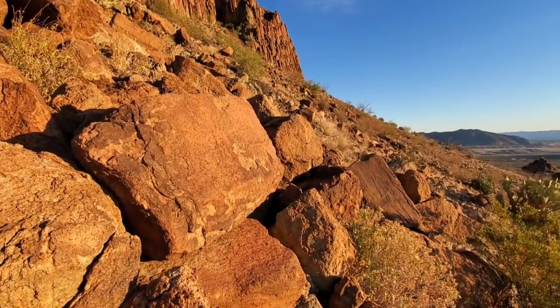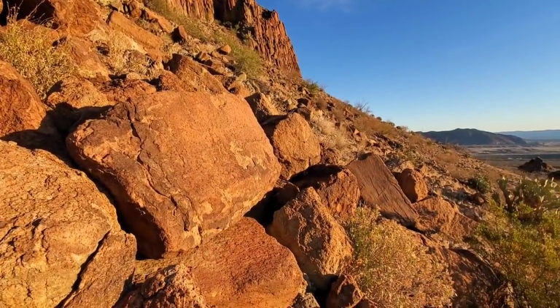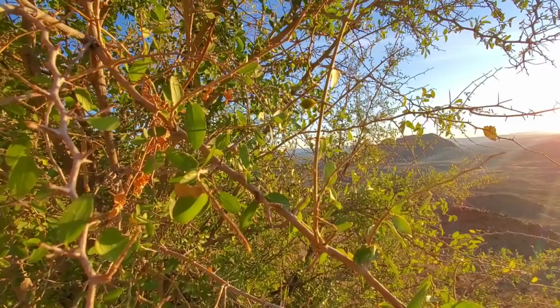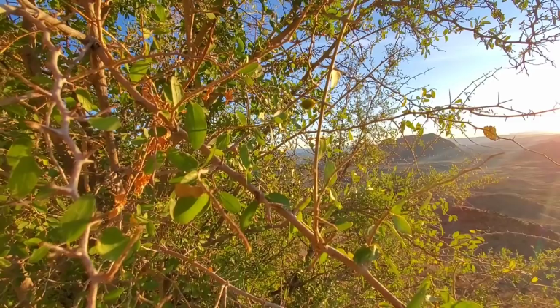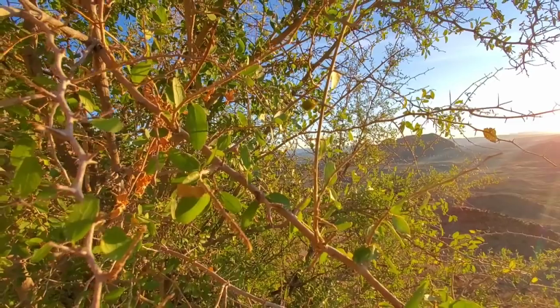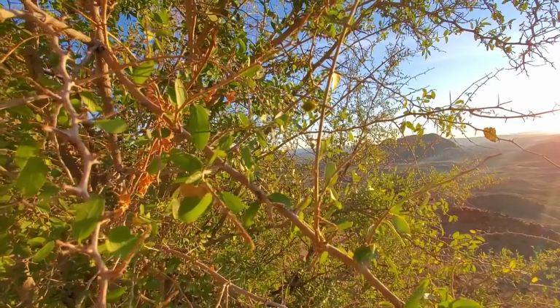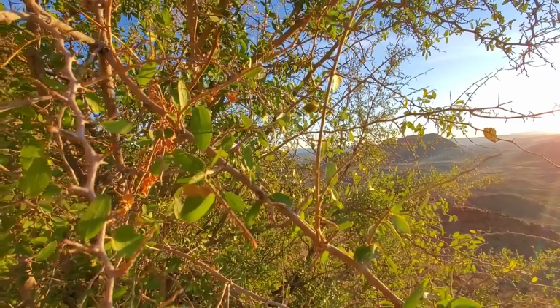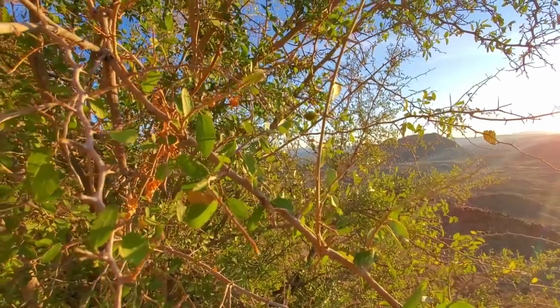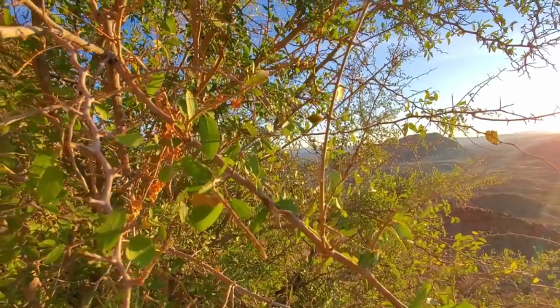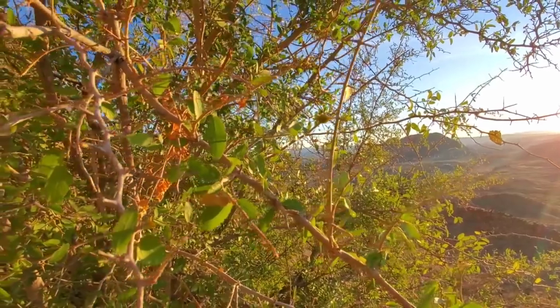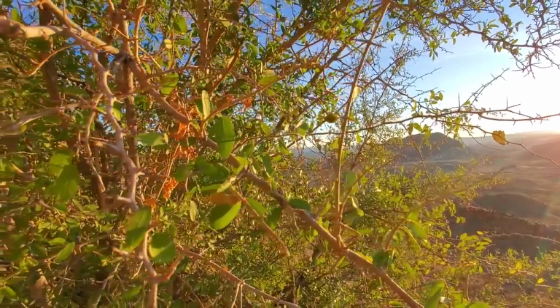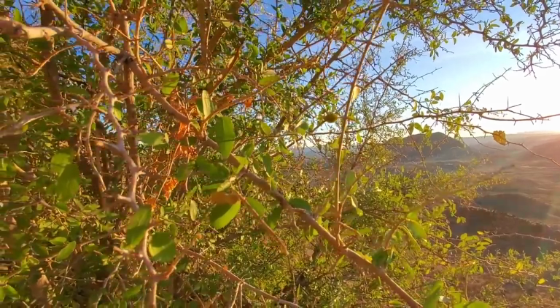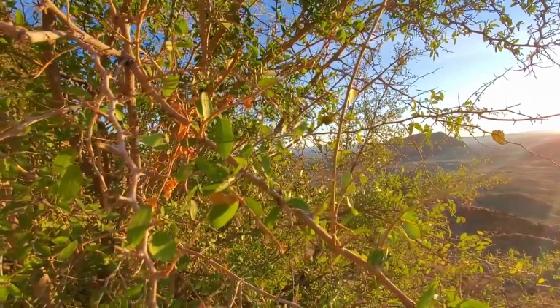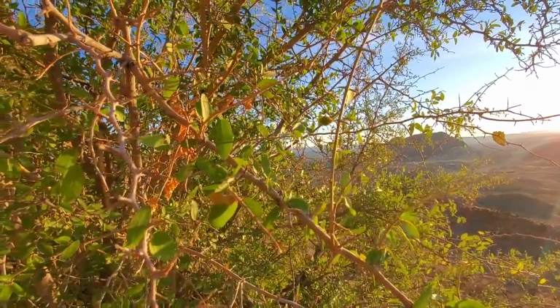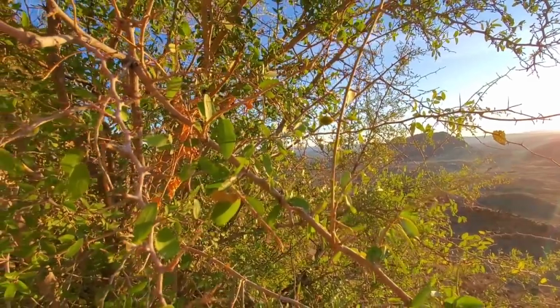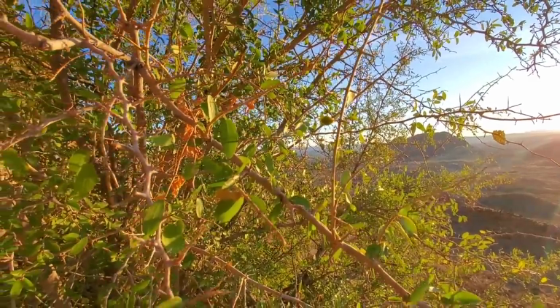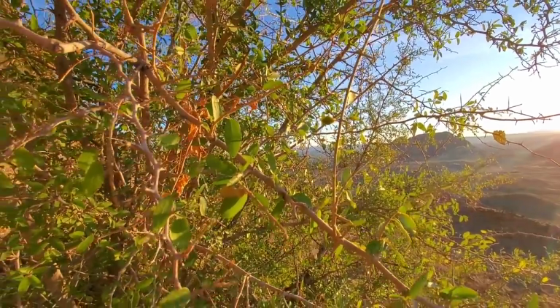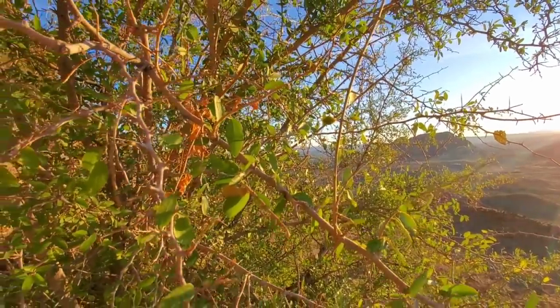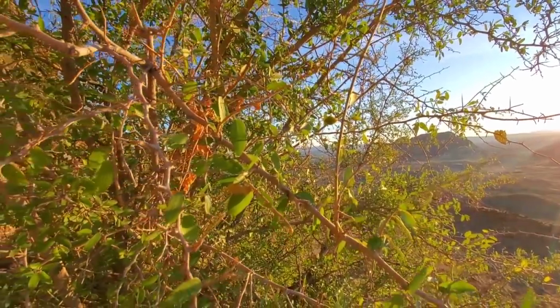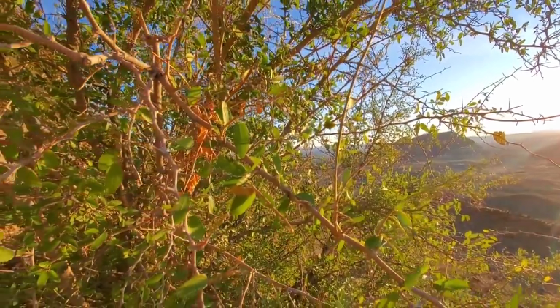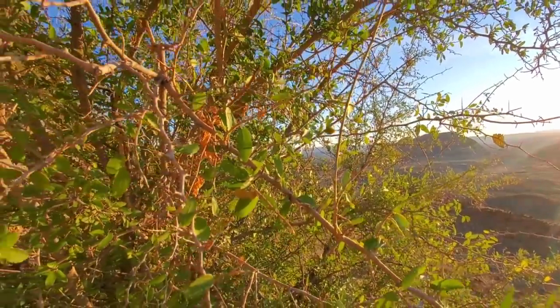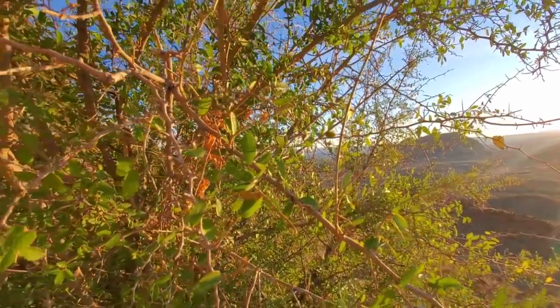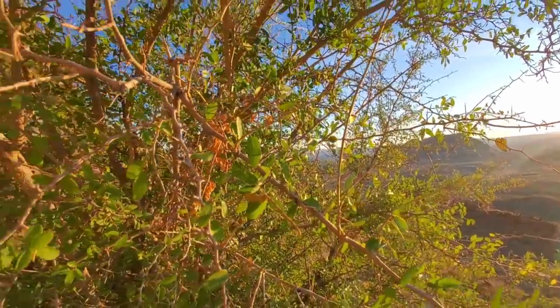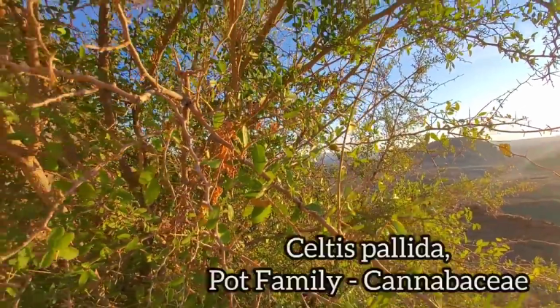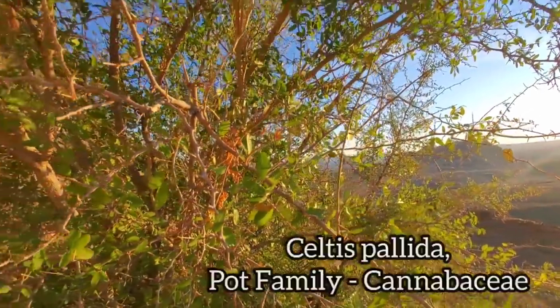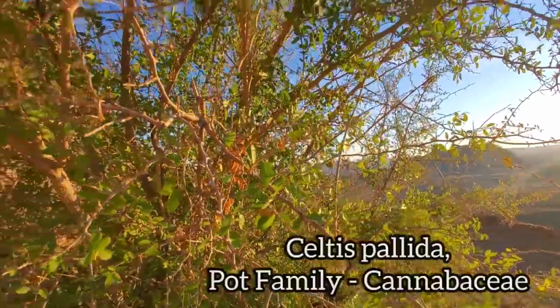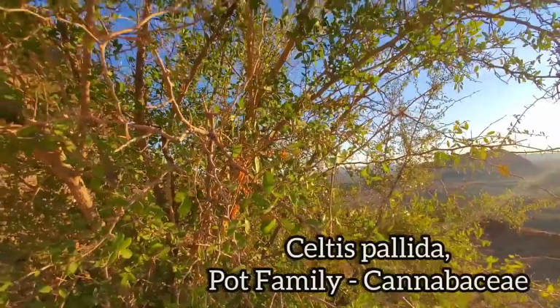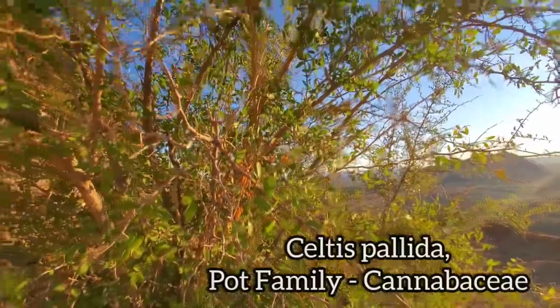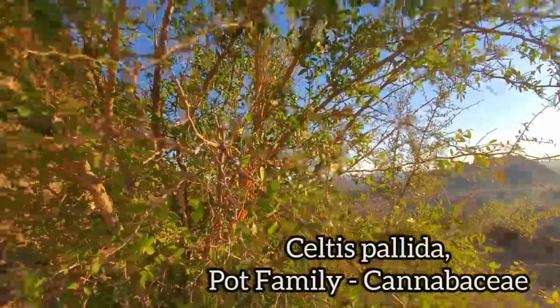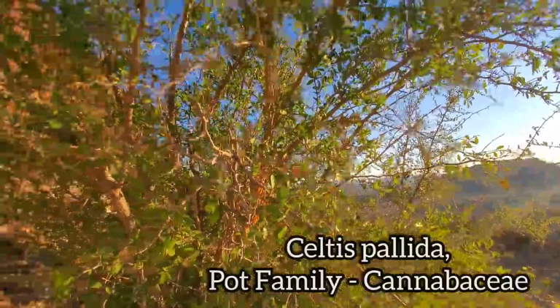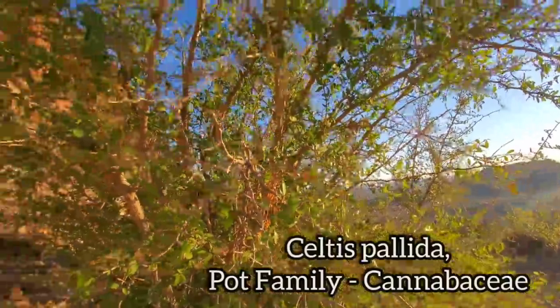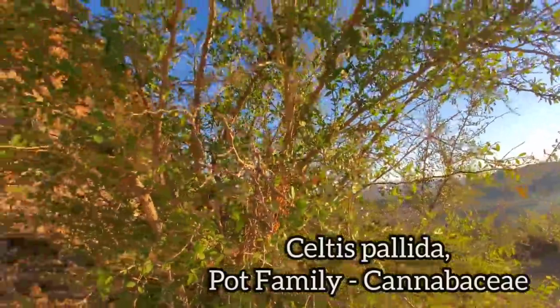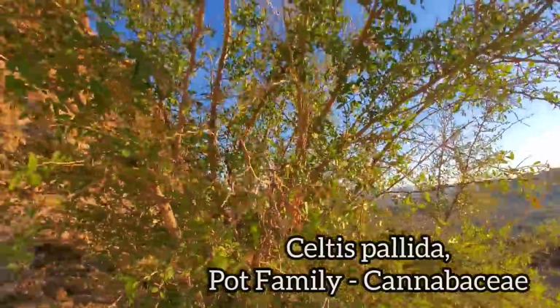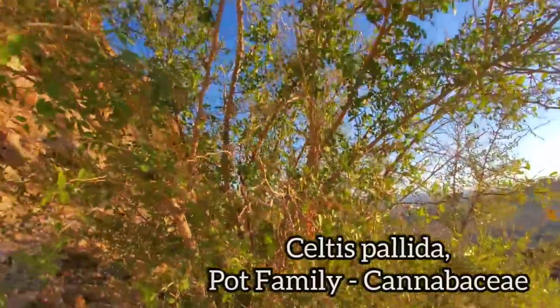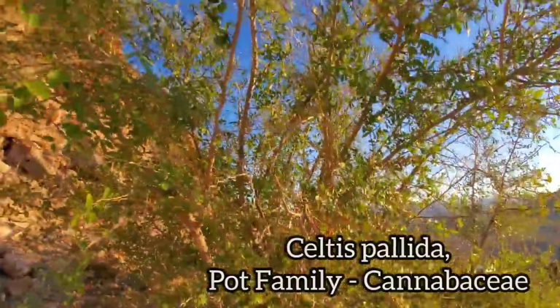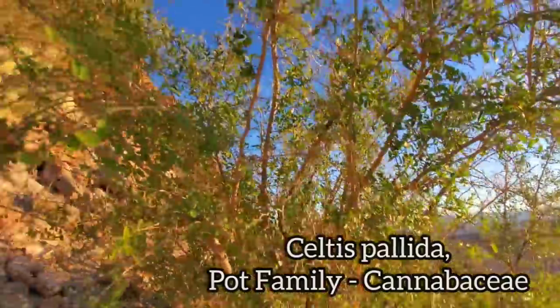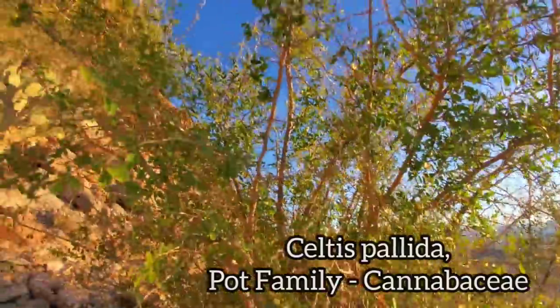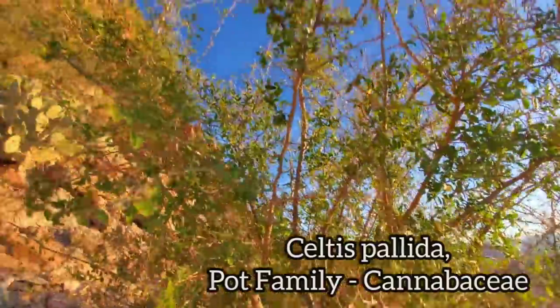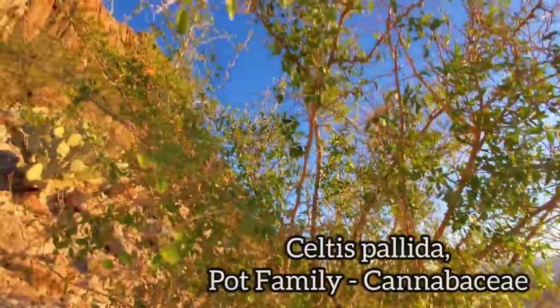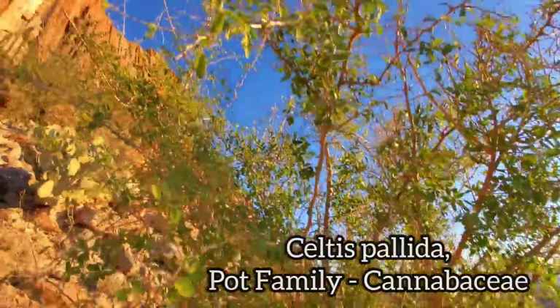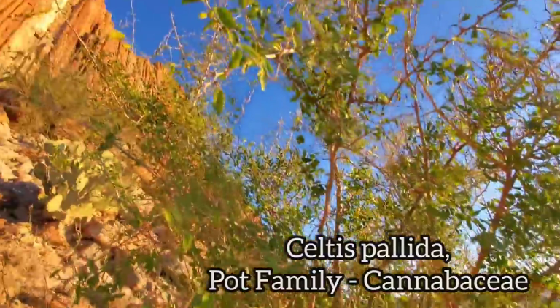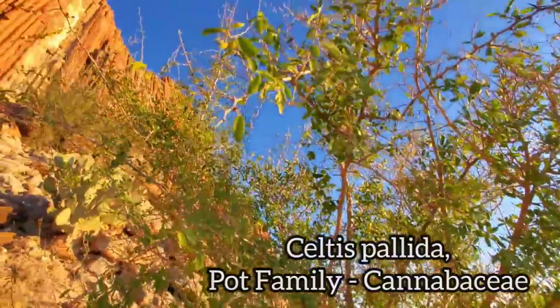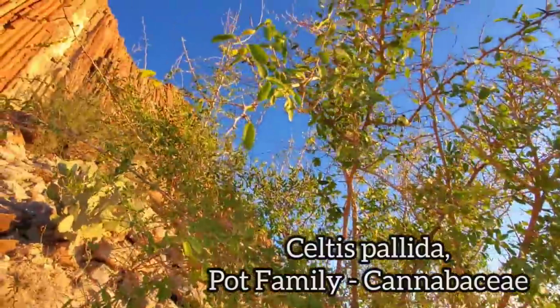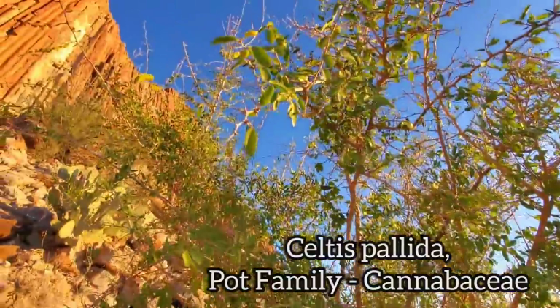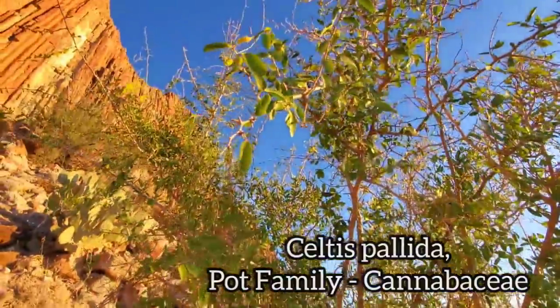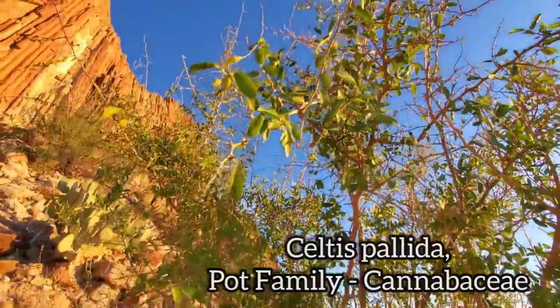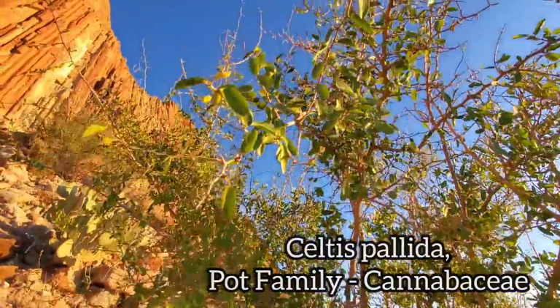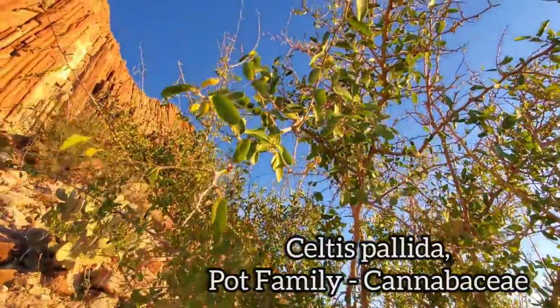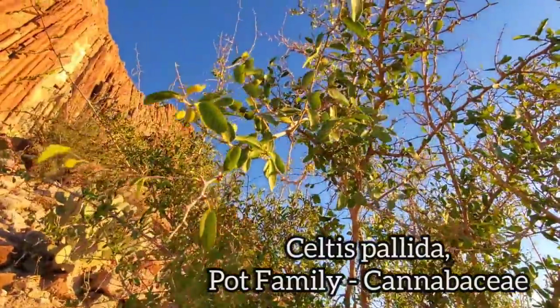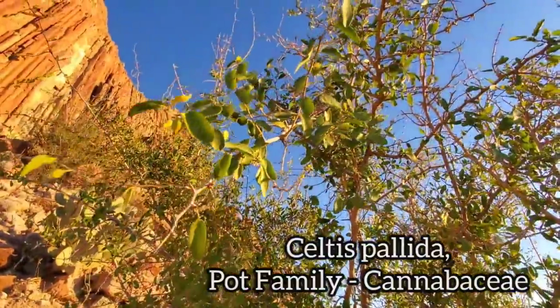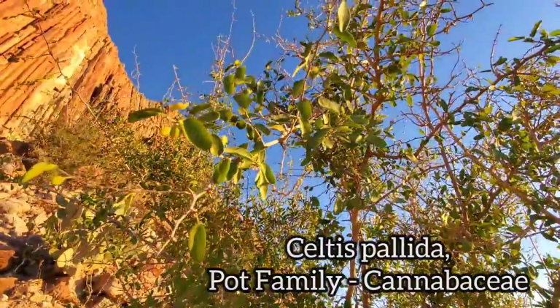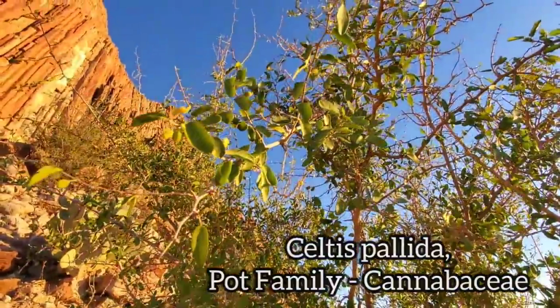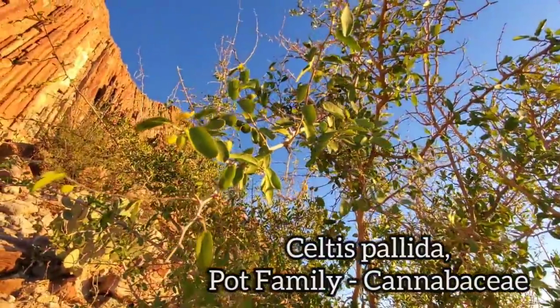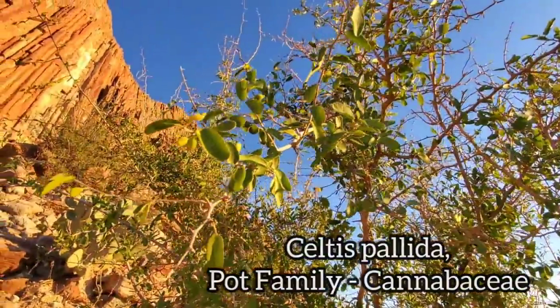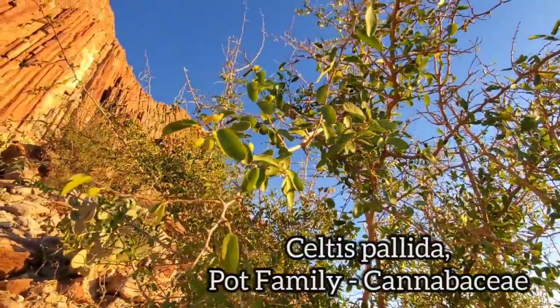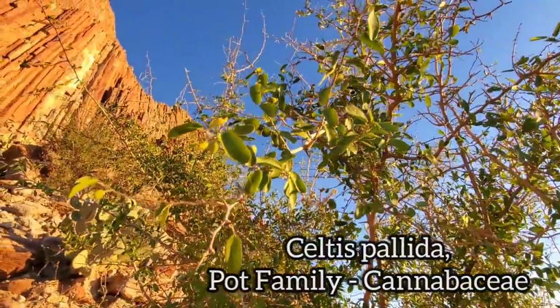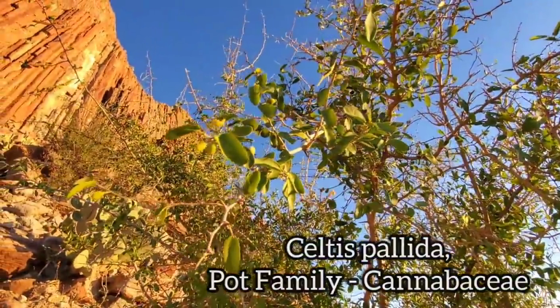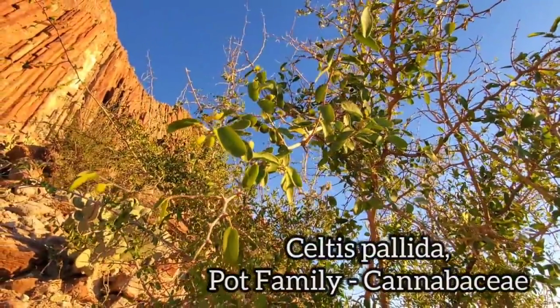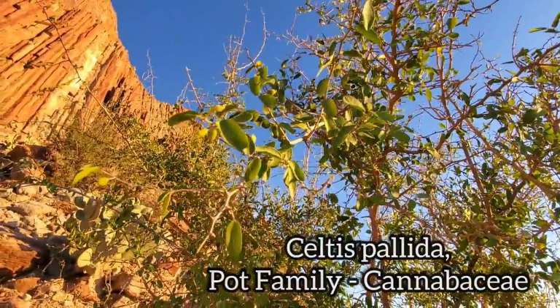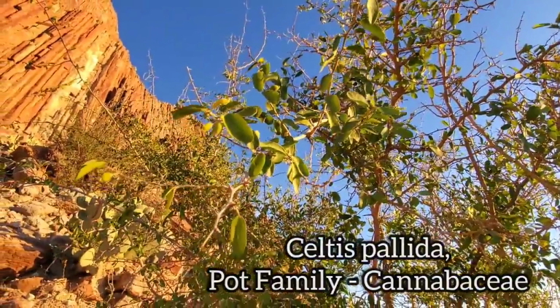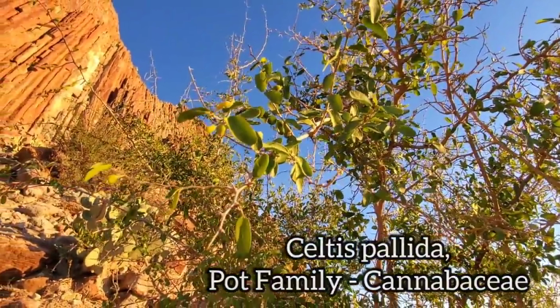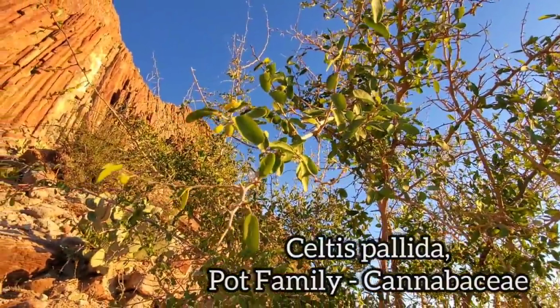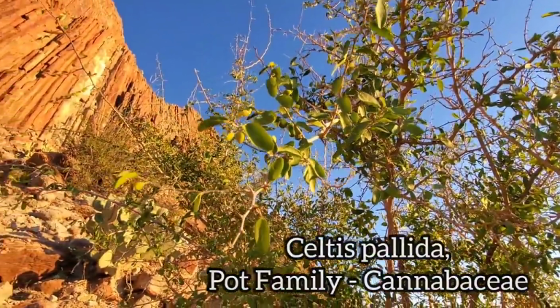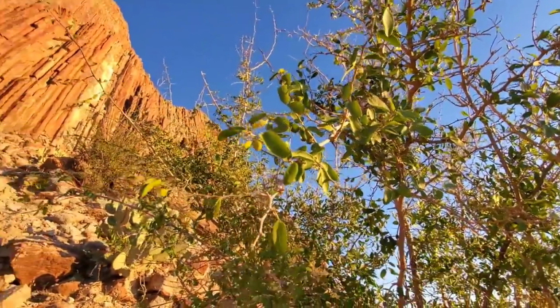Oh, nice Celtis up here — hackberry. They put them in Cannabaceae — same family as cannabis.